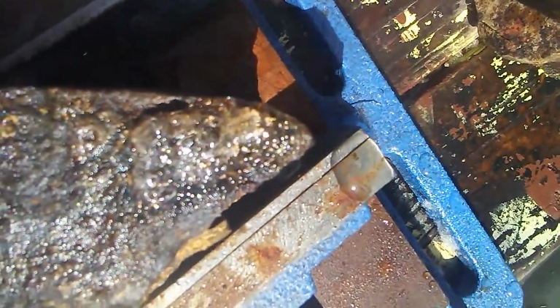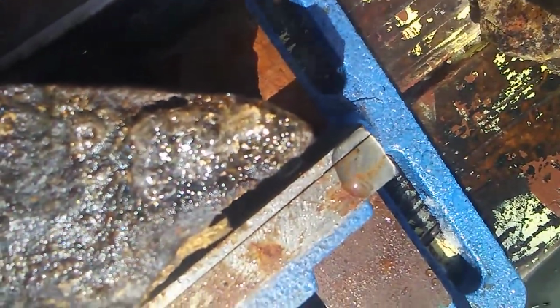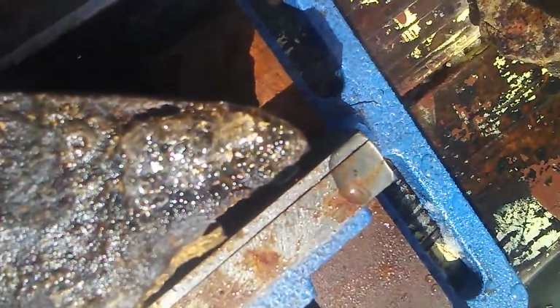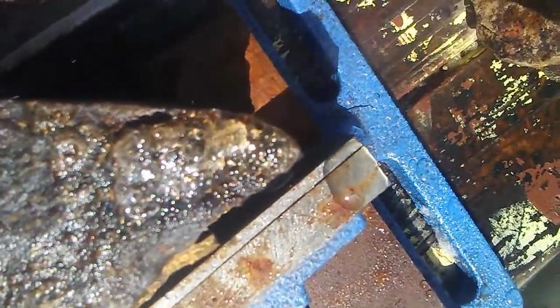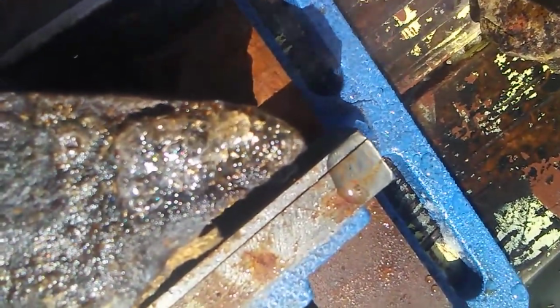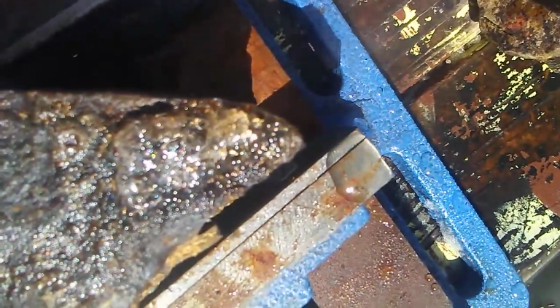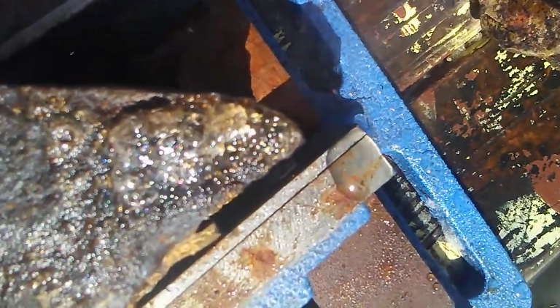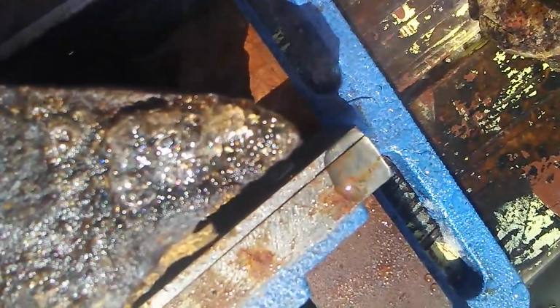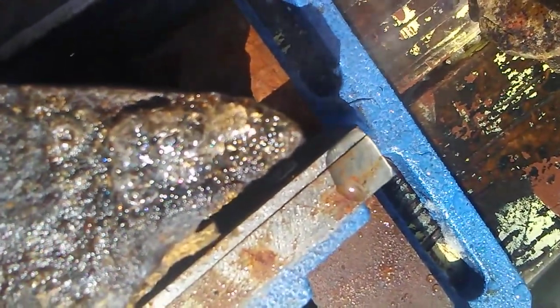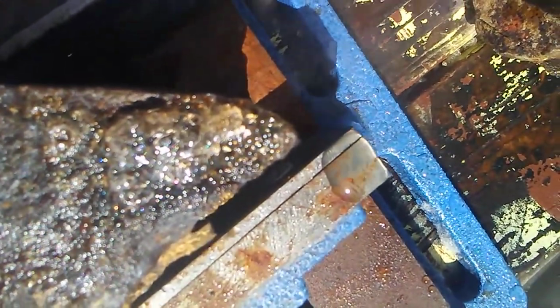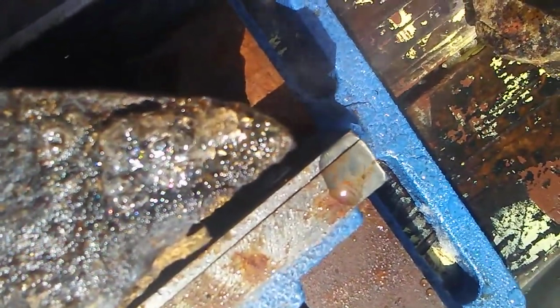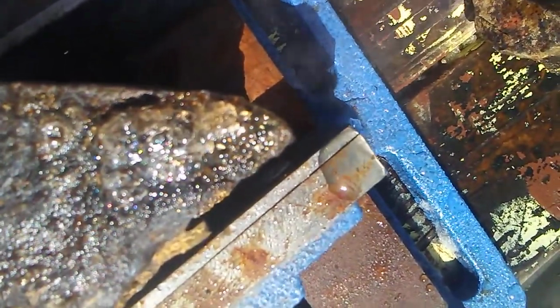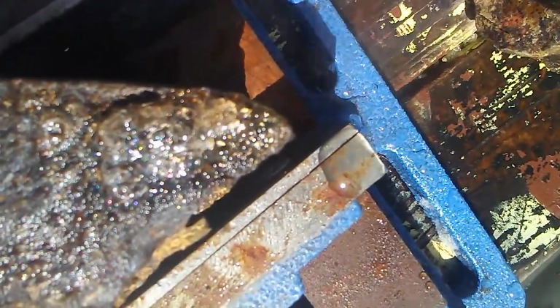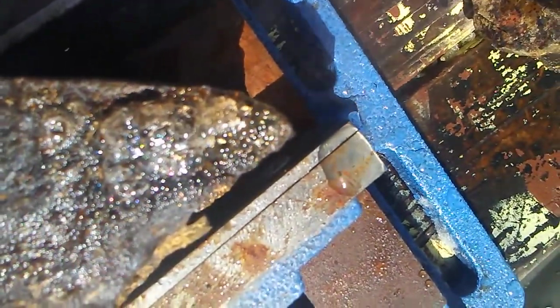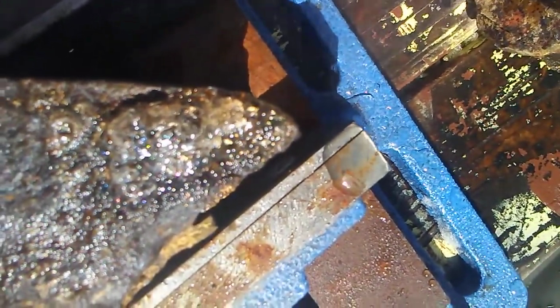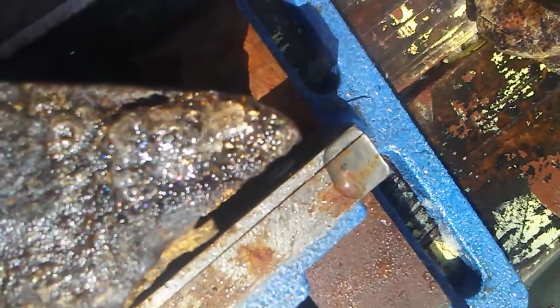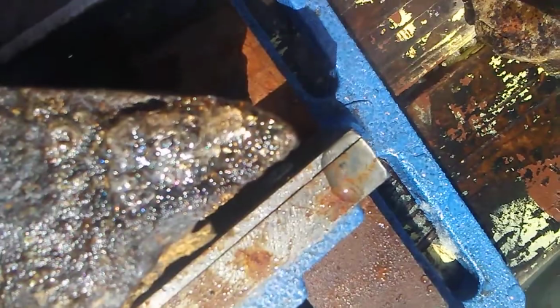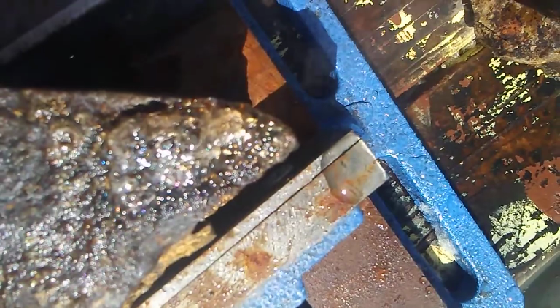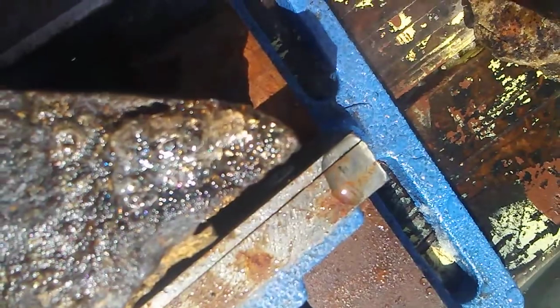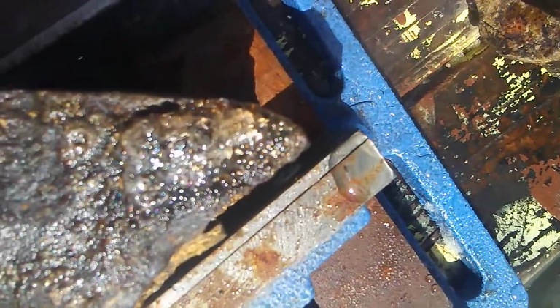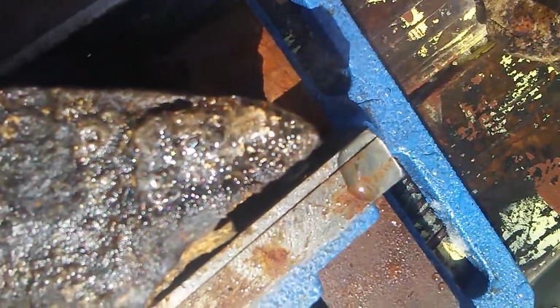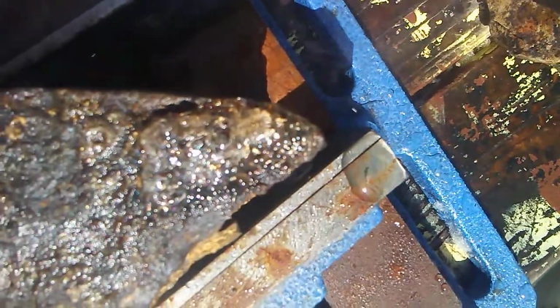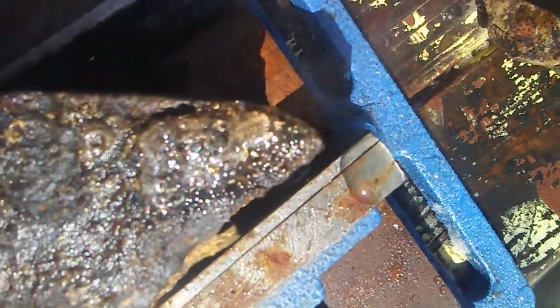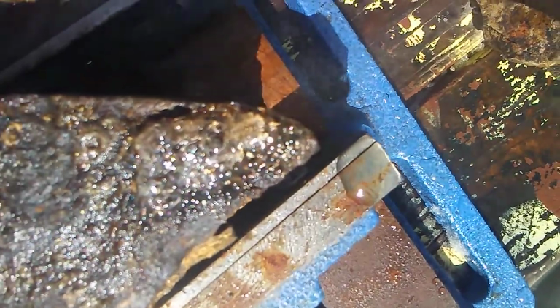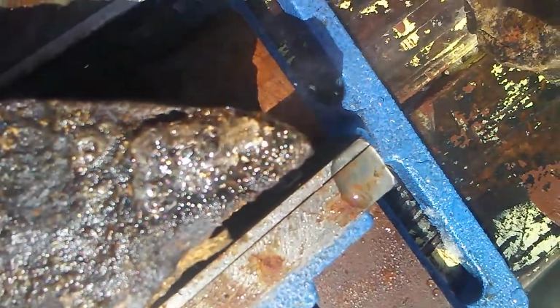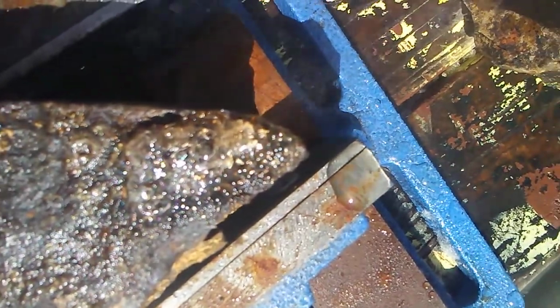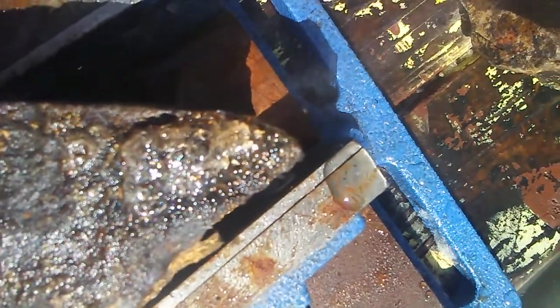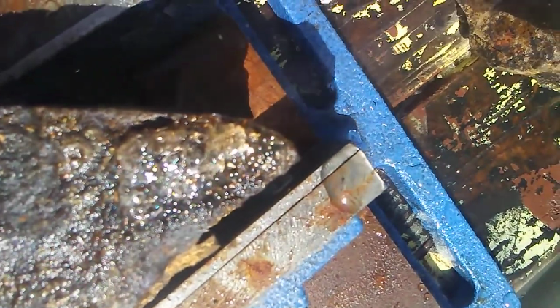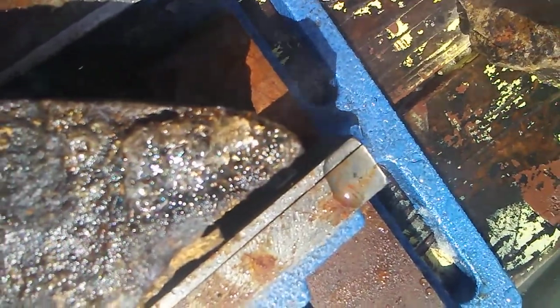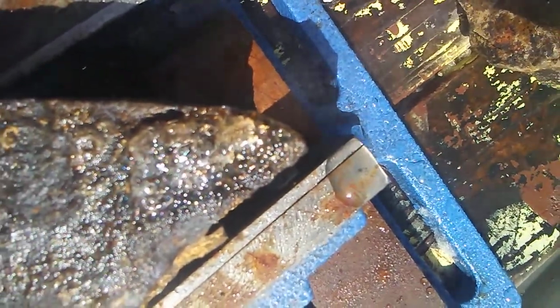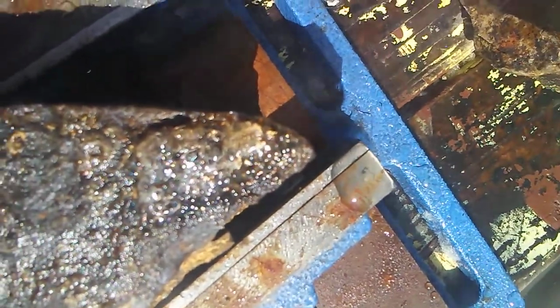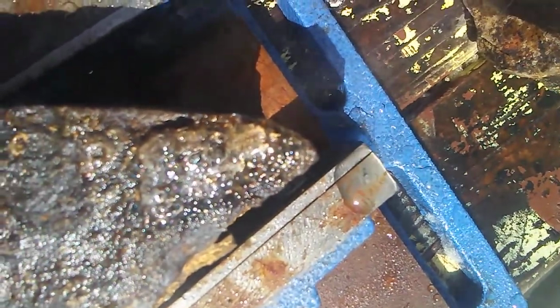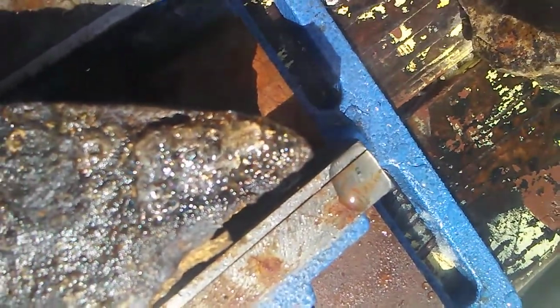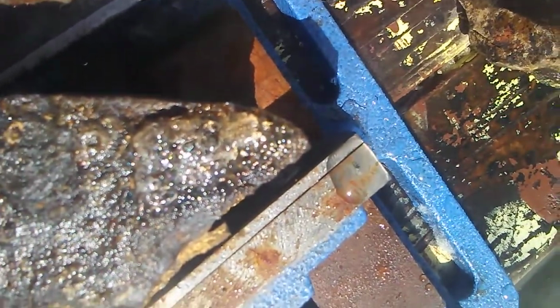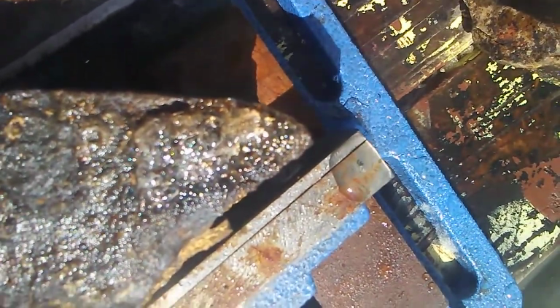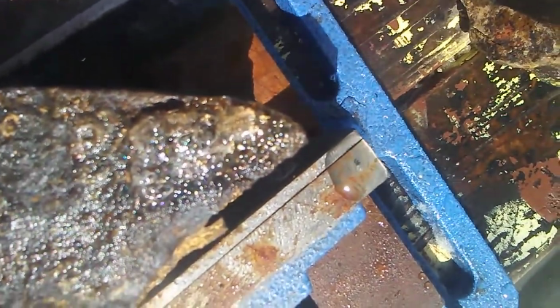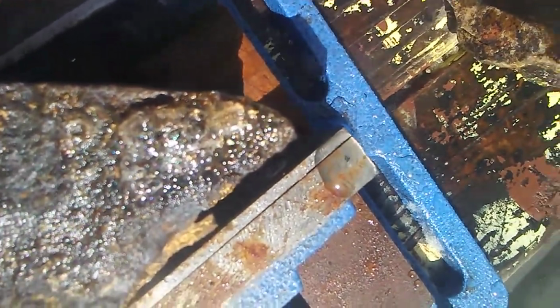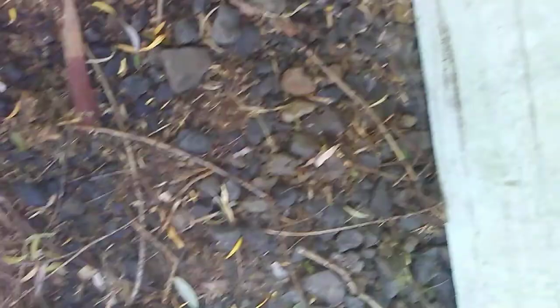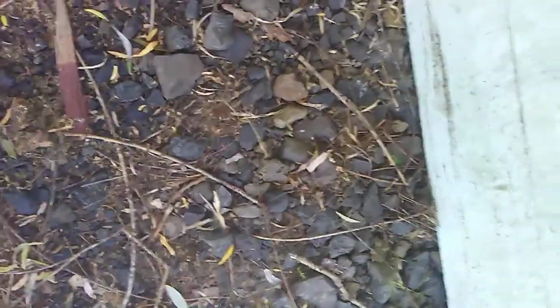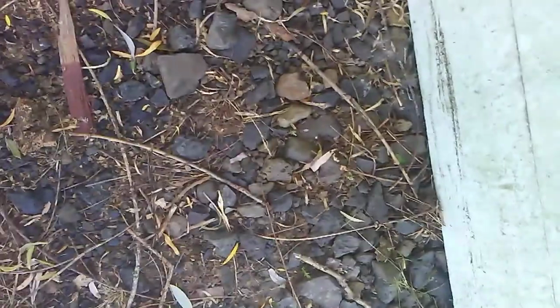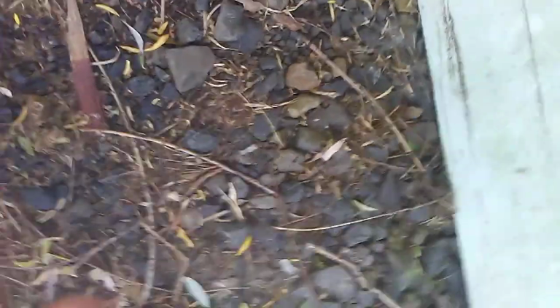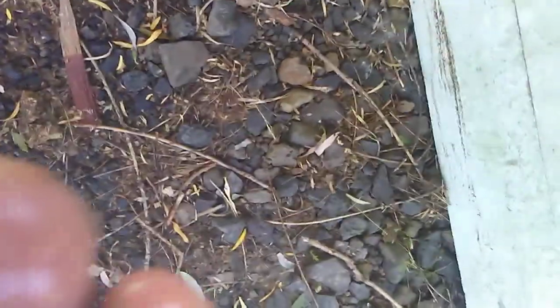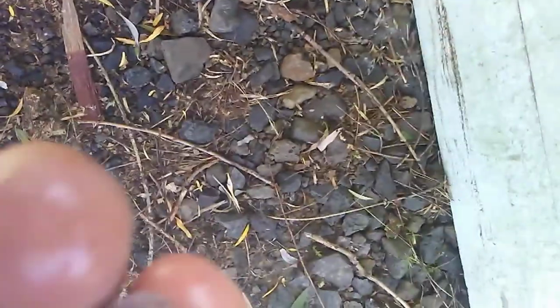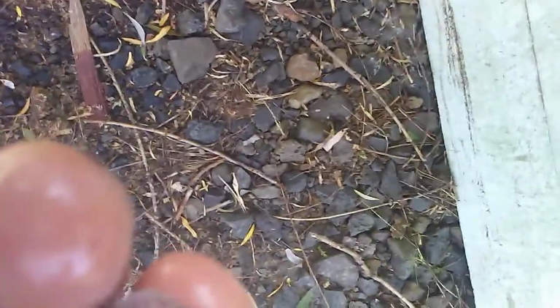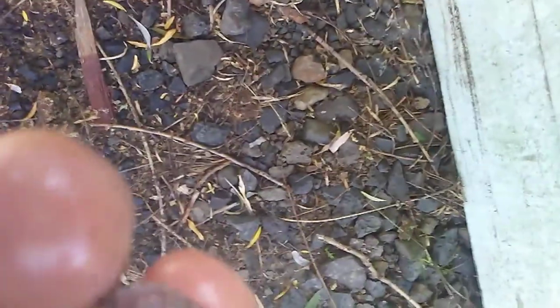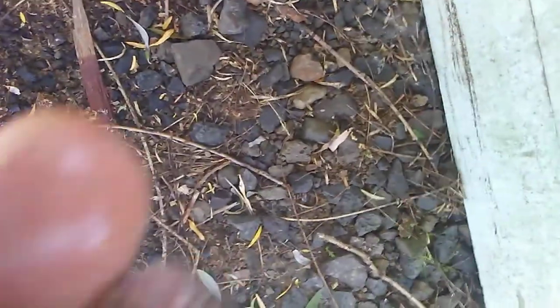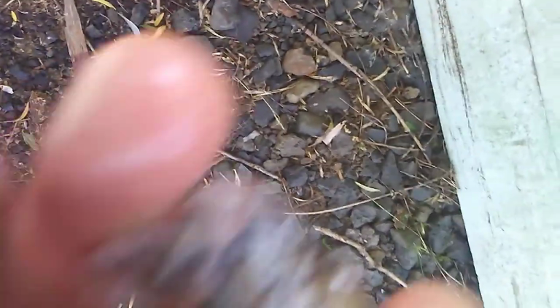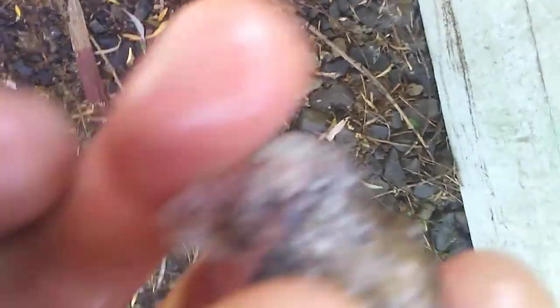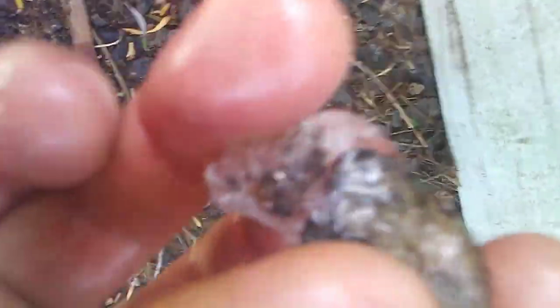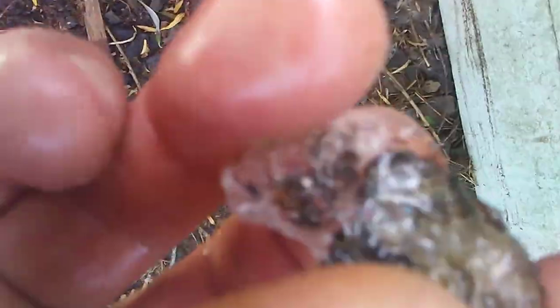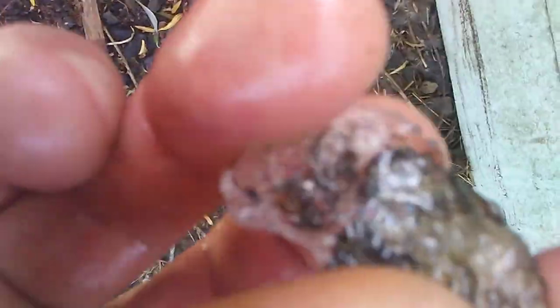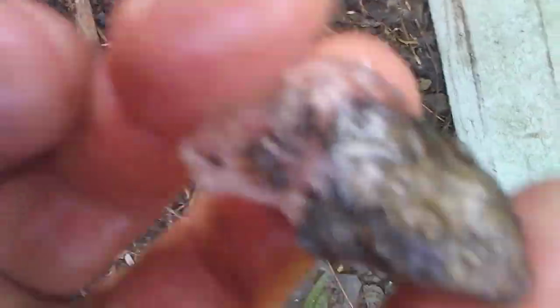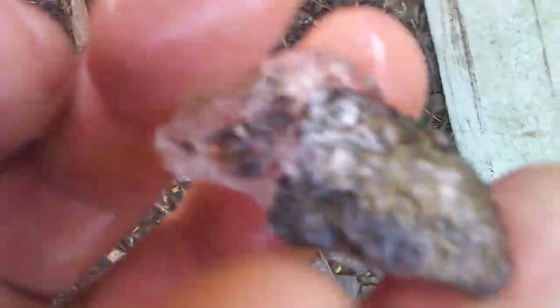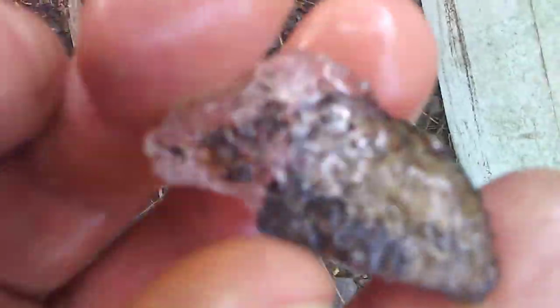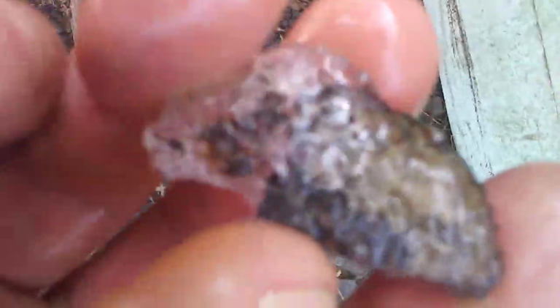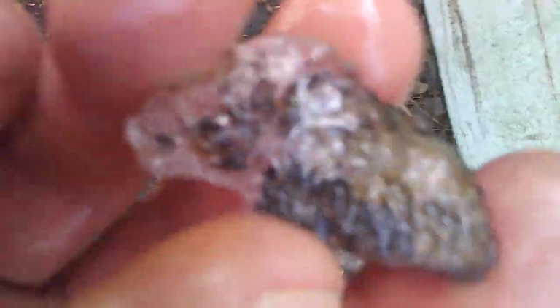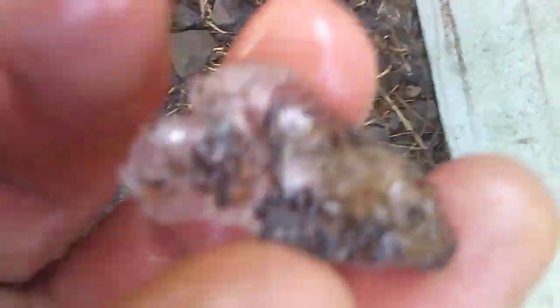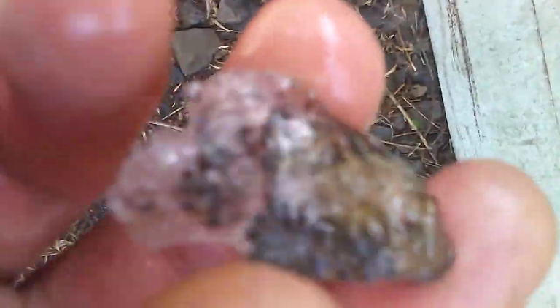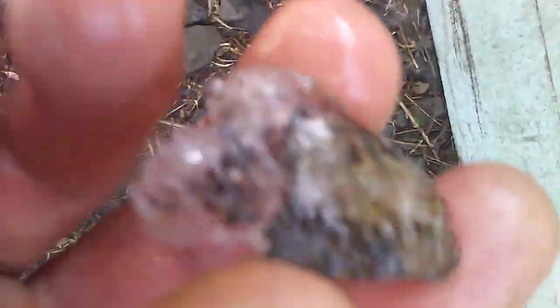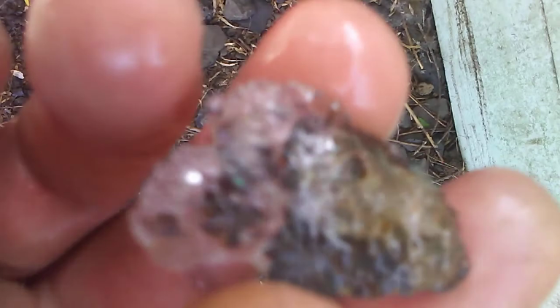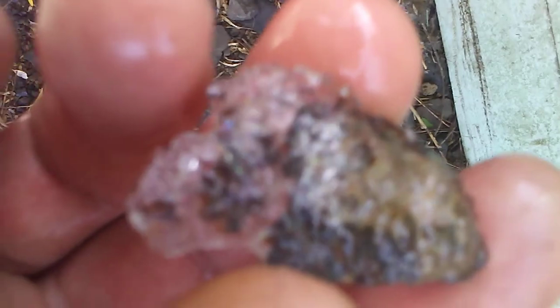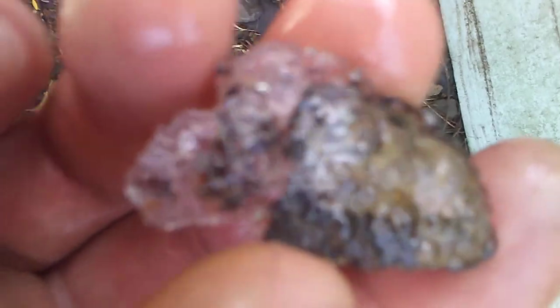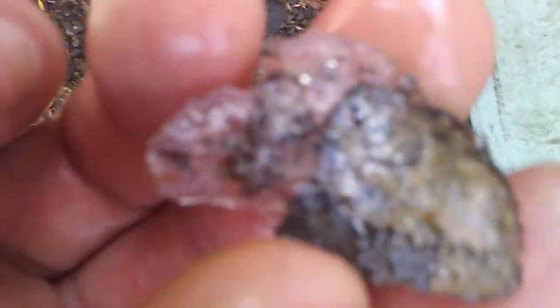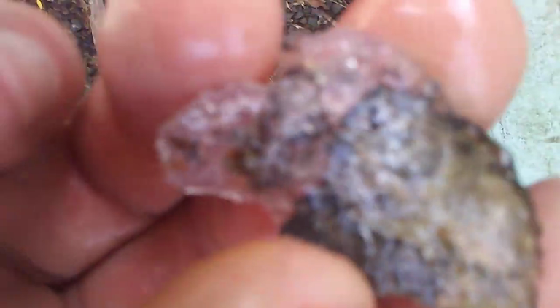I'm going to pause the video now because I'm using a lot of water. Okay, I got it loose.